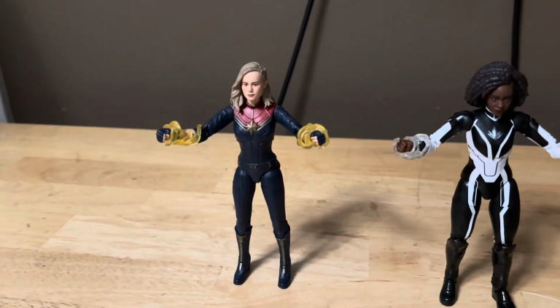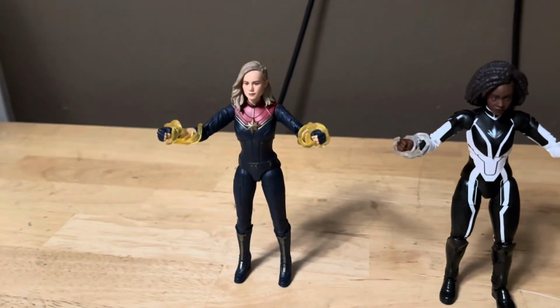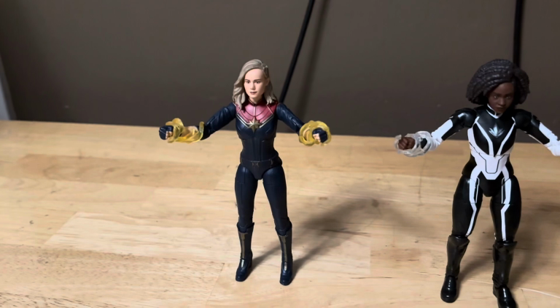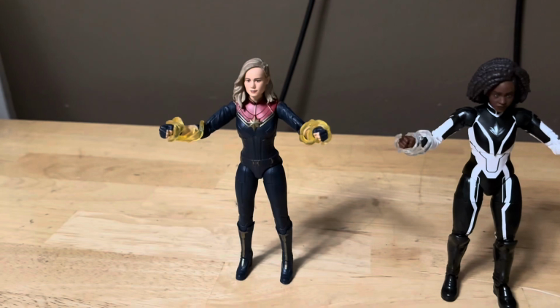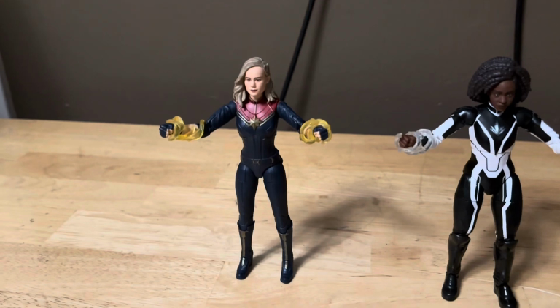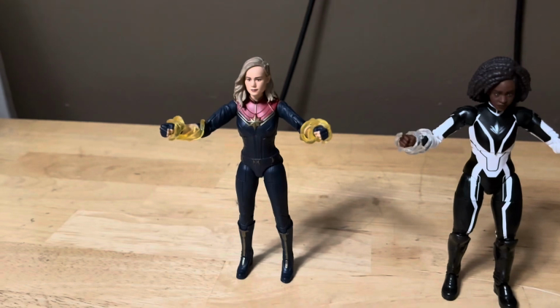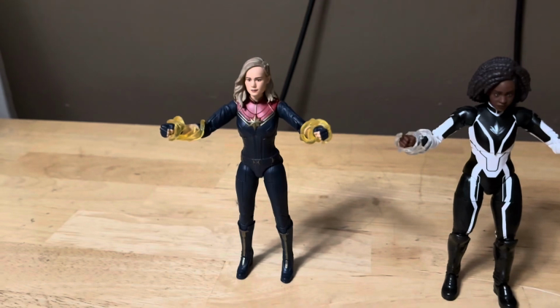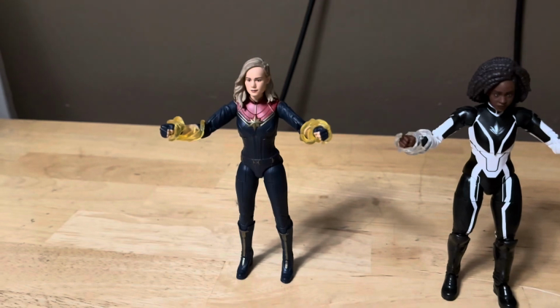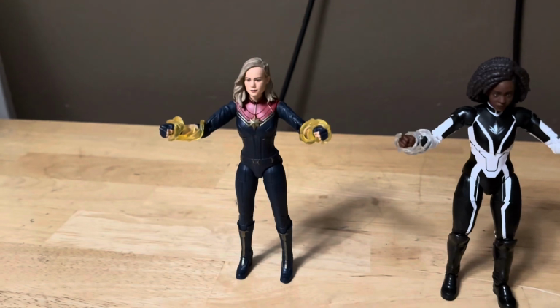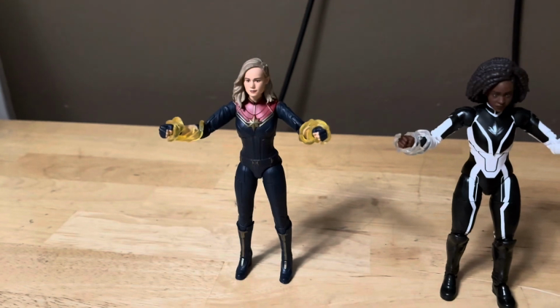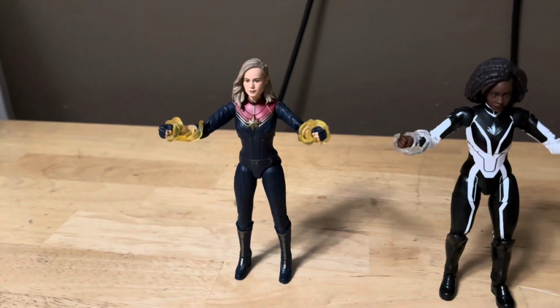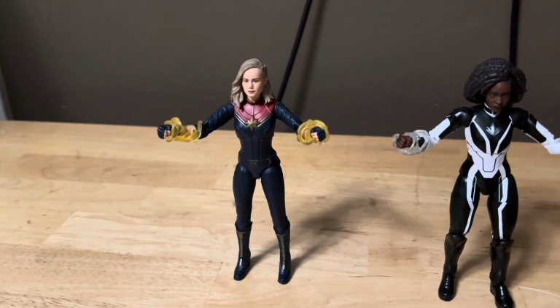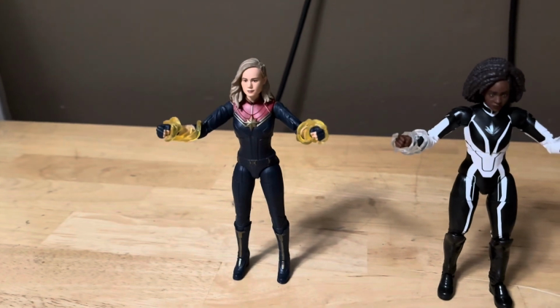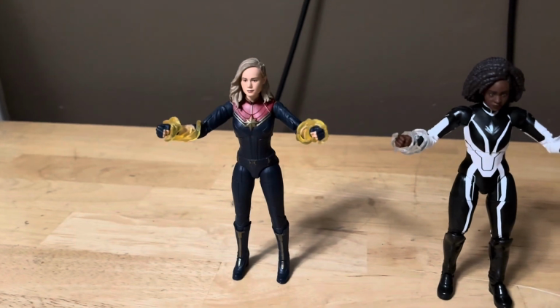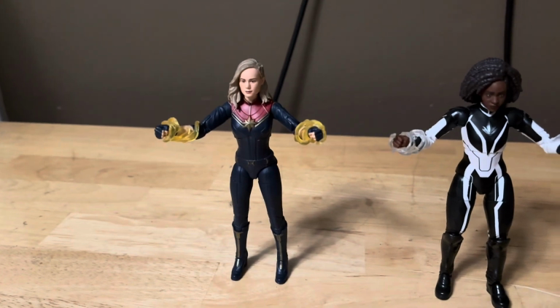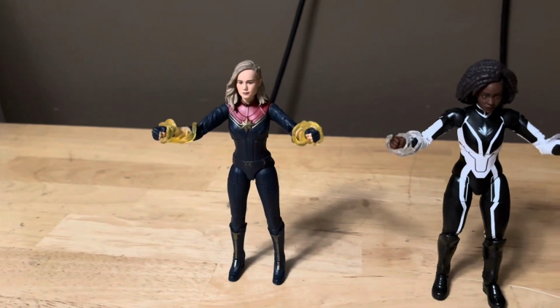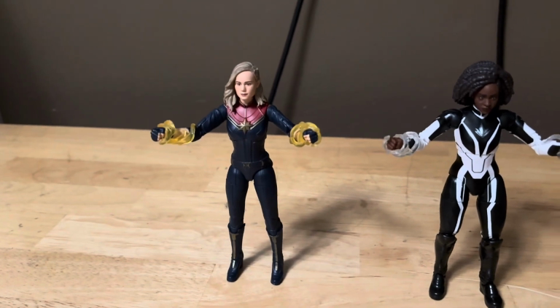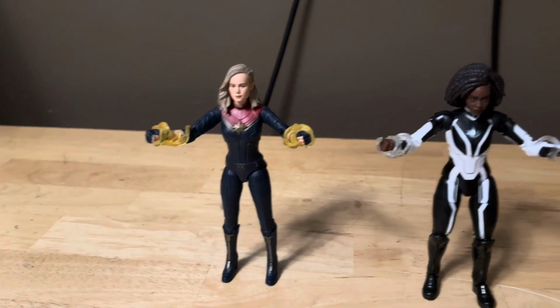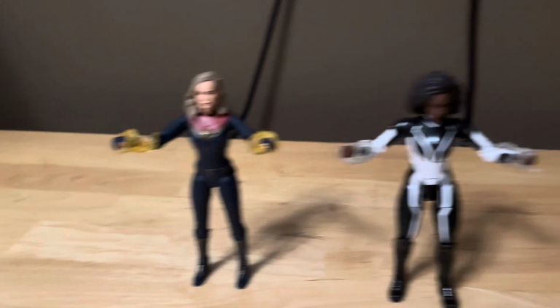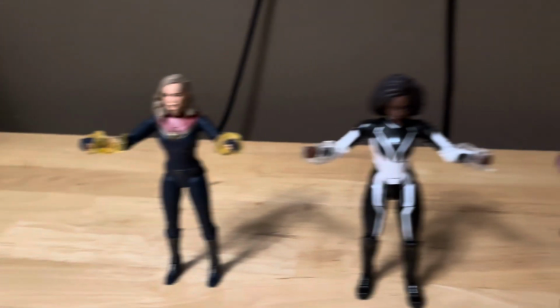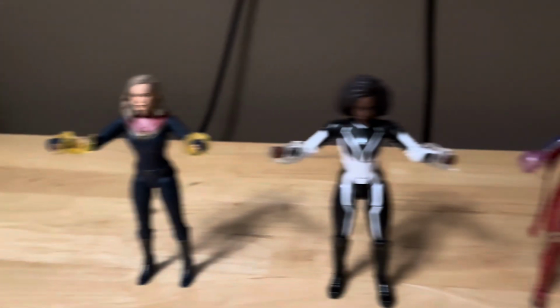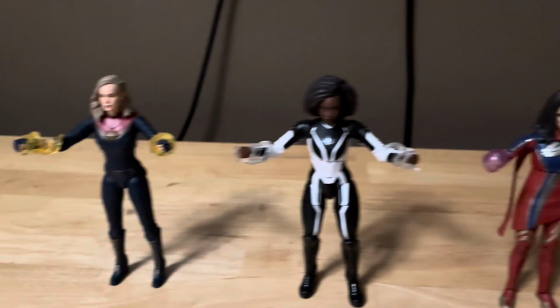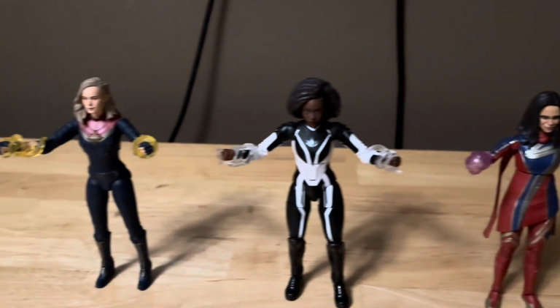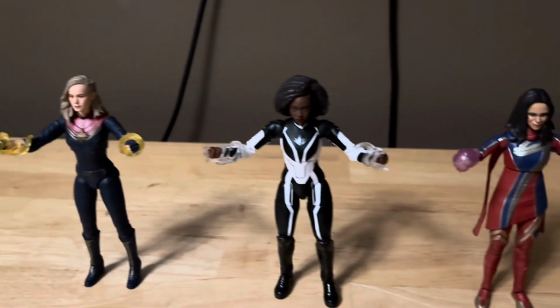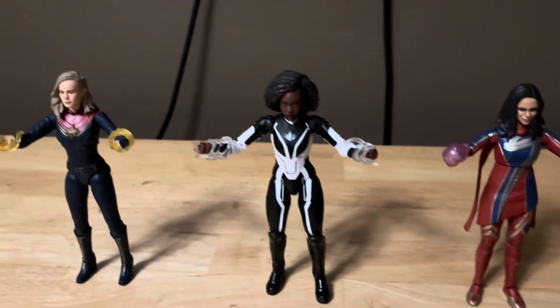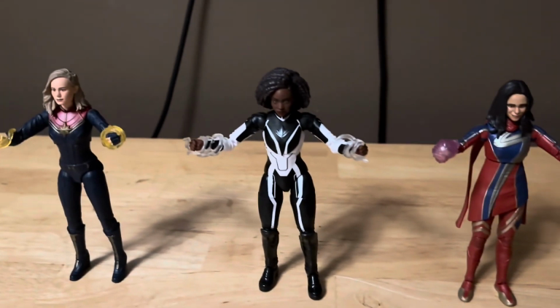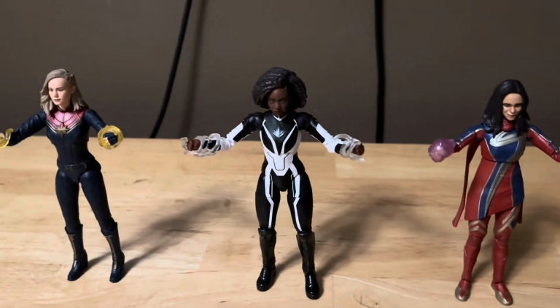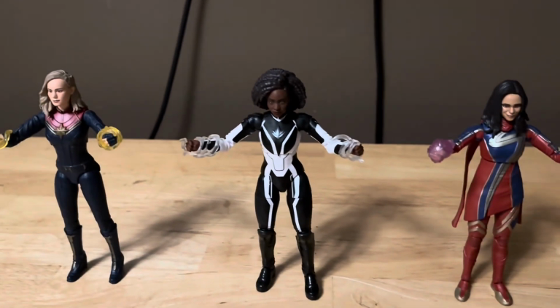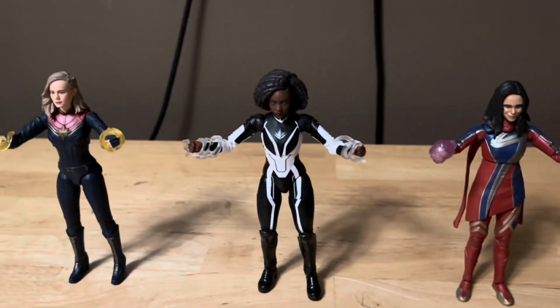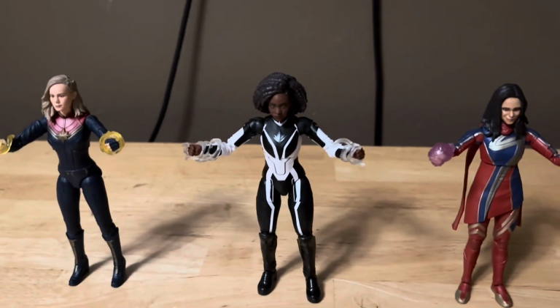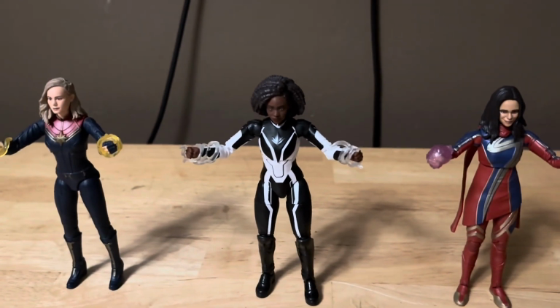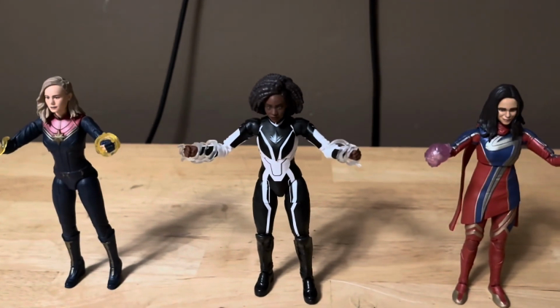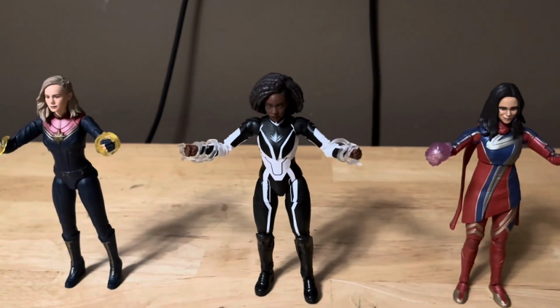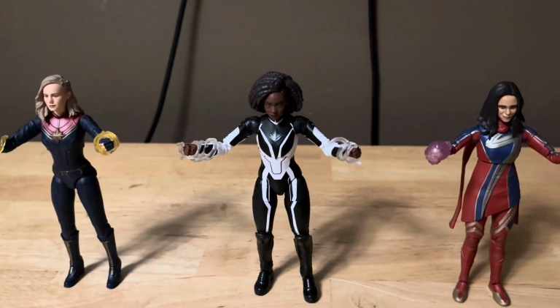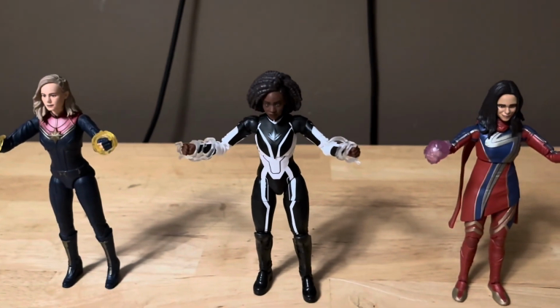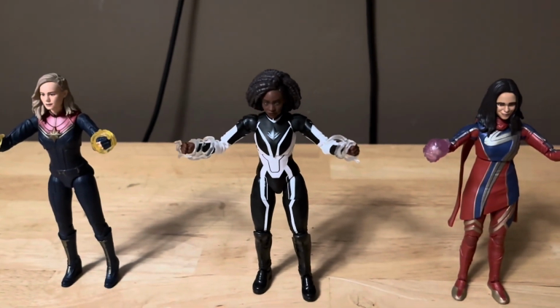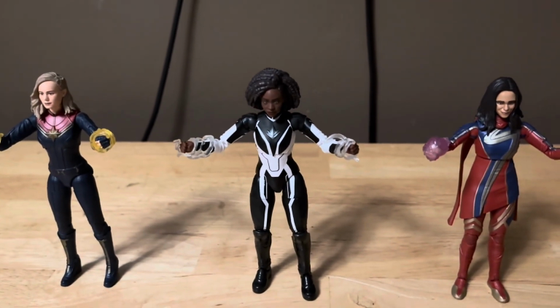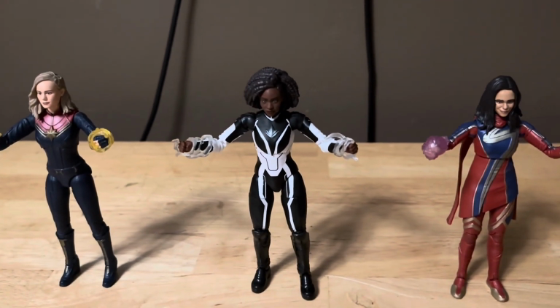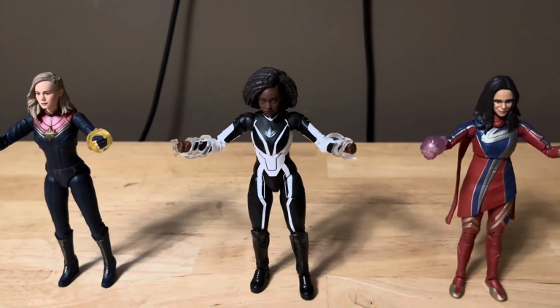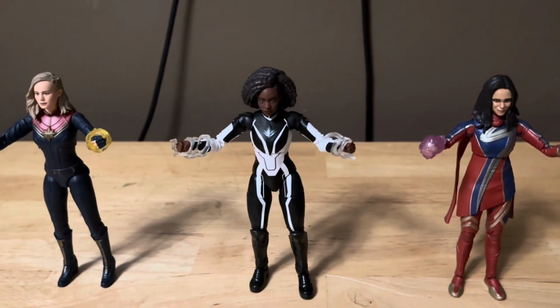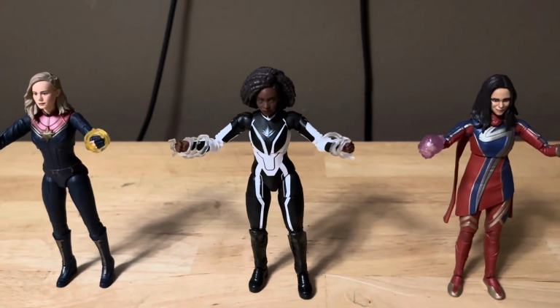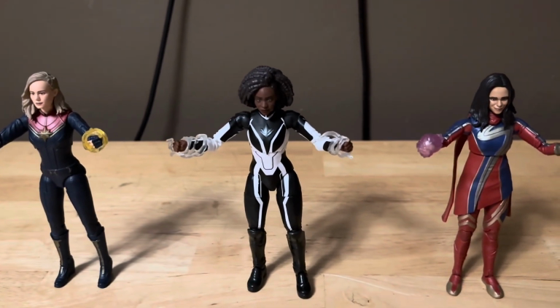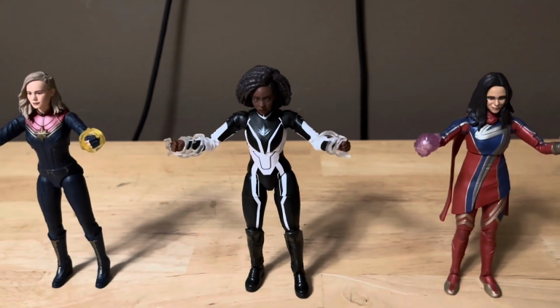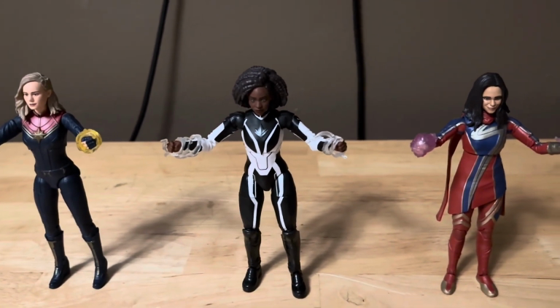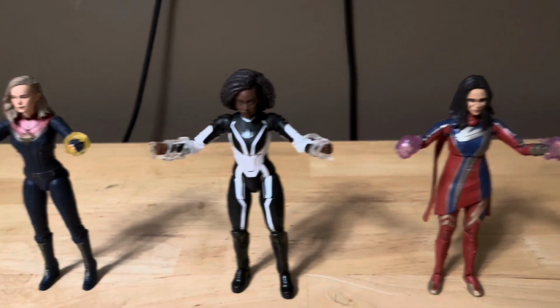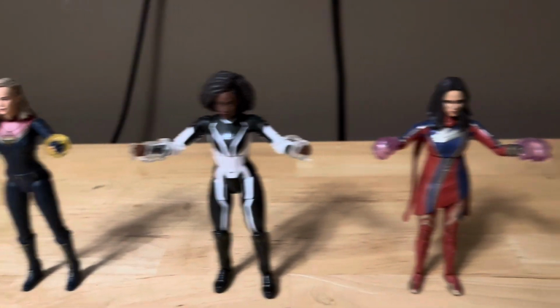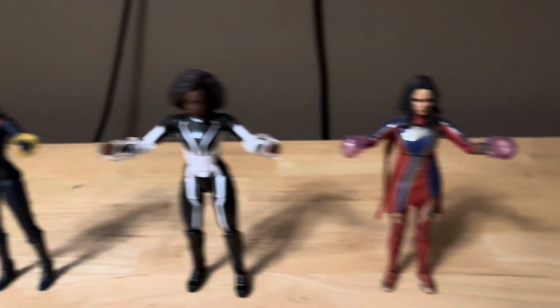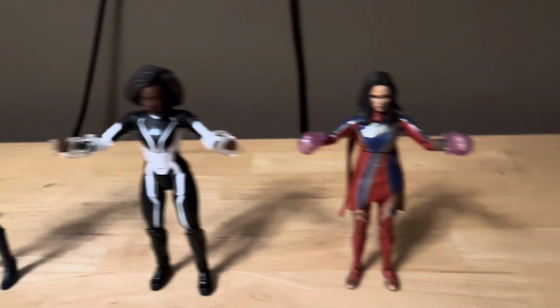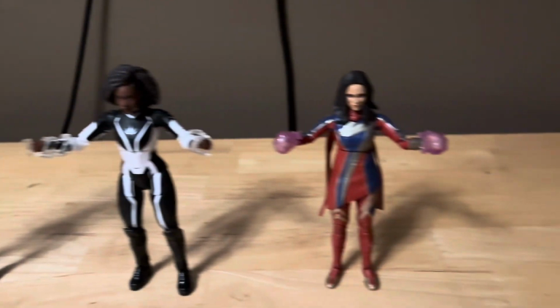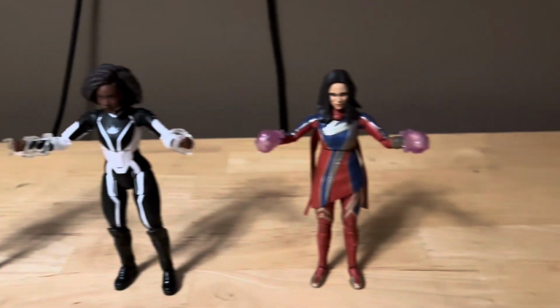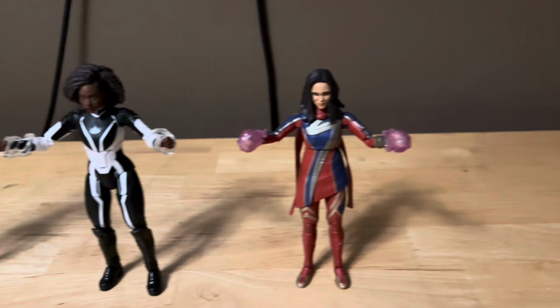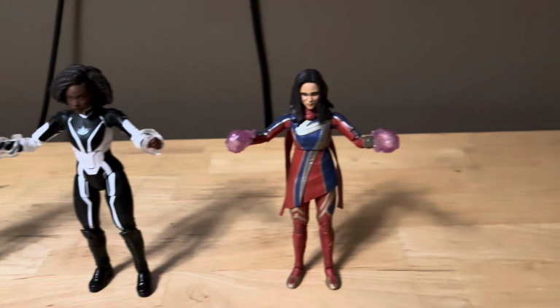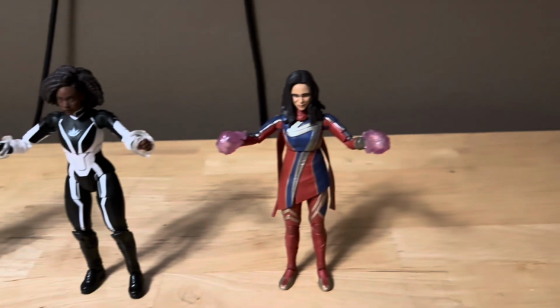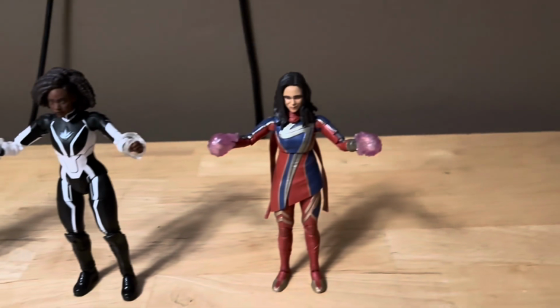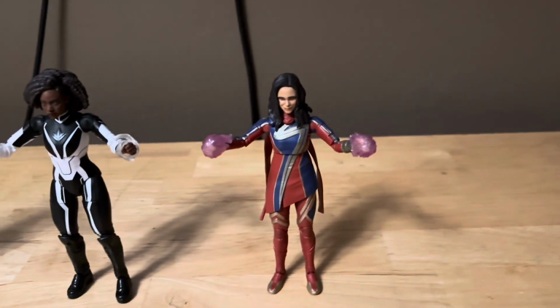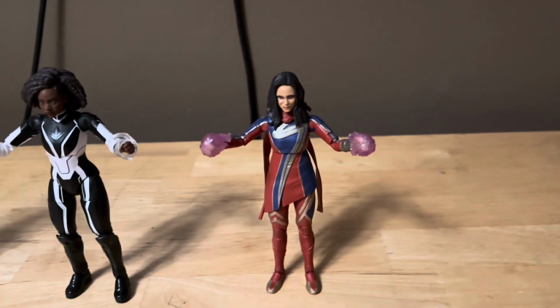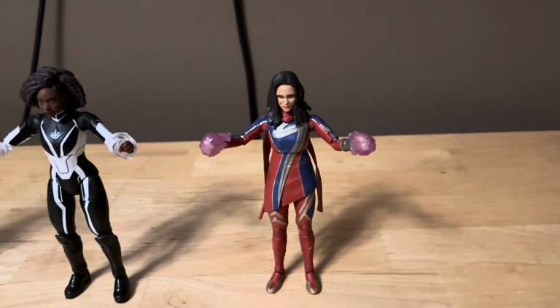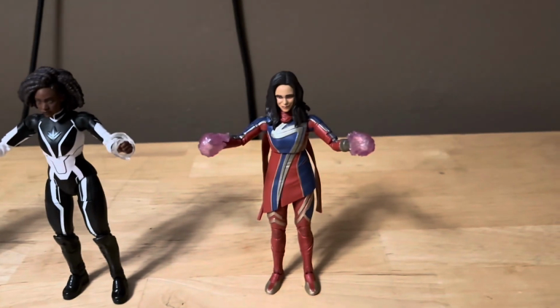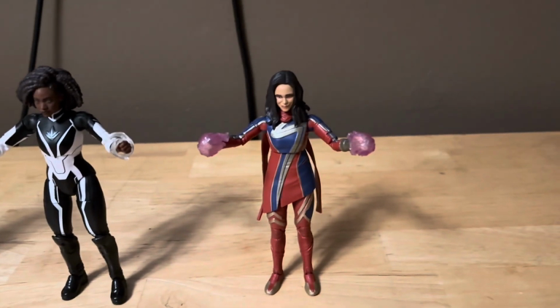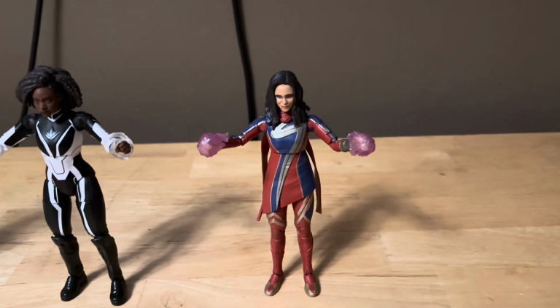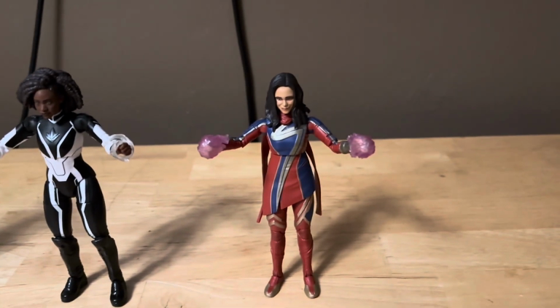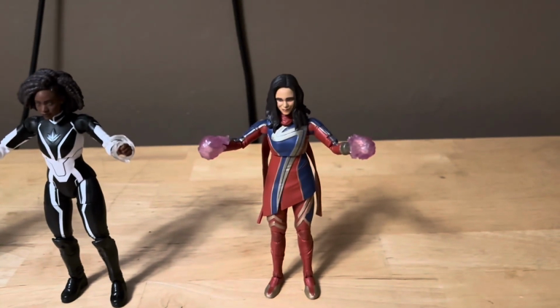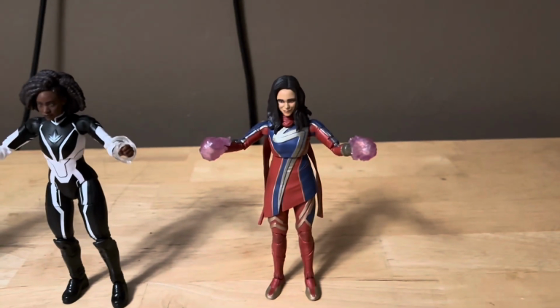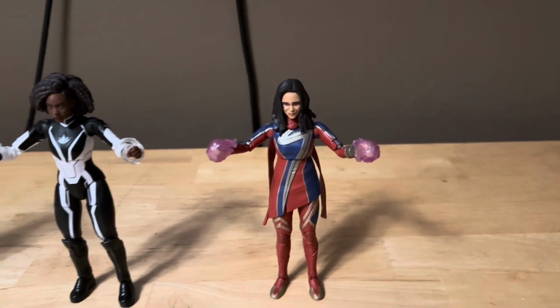Here's Captain Marvel with her accessories. Here's Marvel's Photon with her accessories. And here's Ms. Marvel with her accessories.